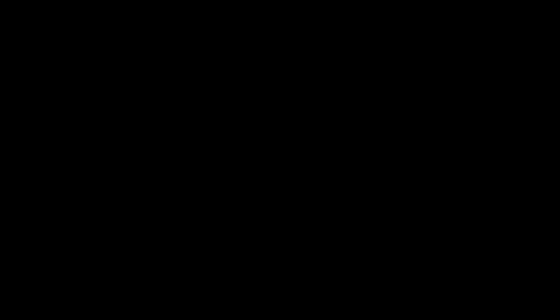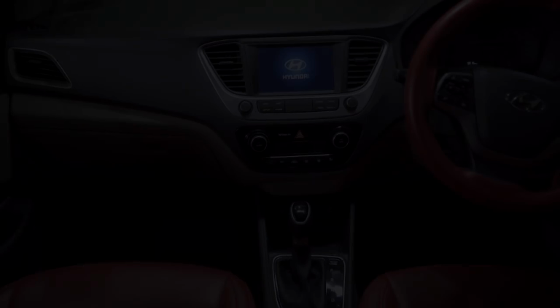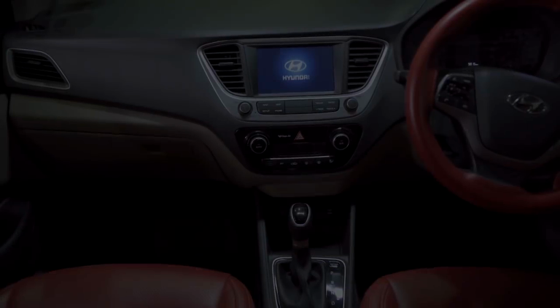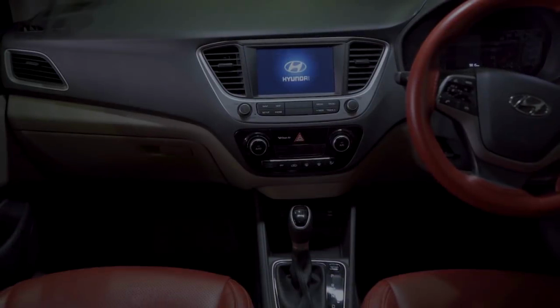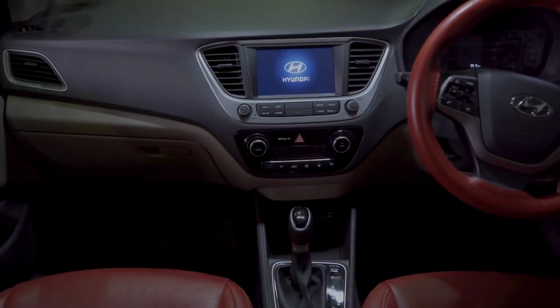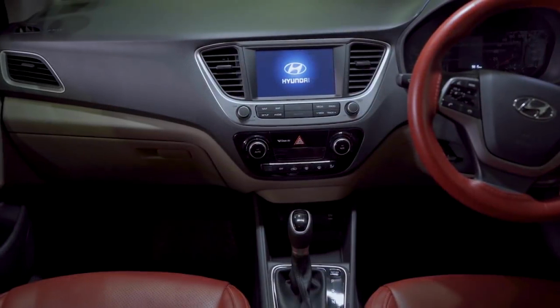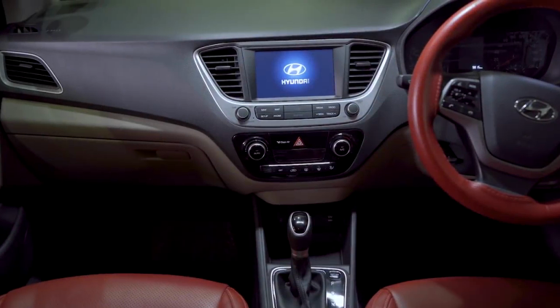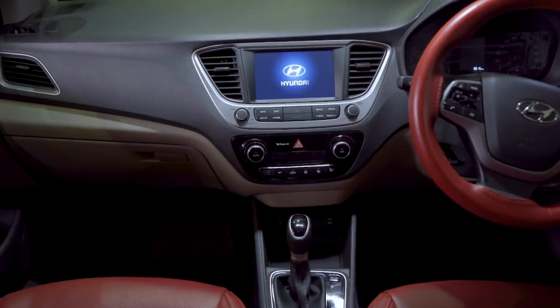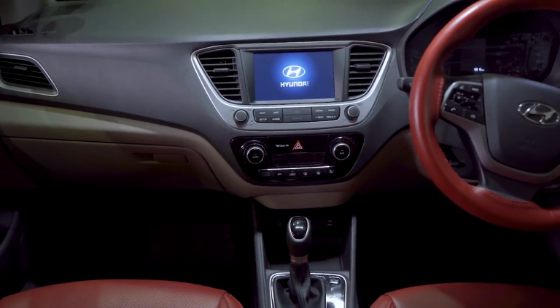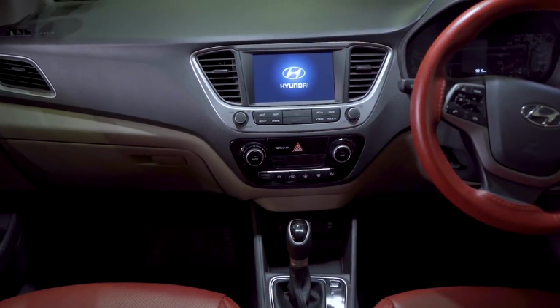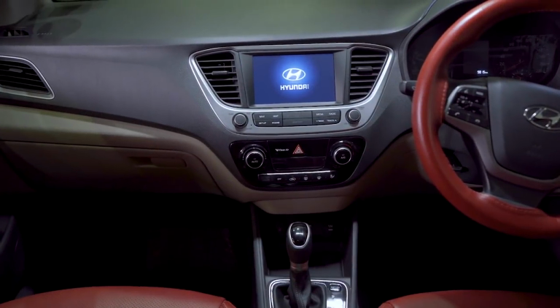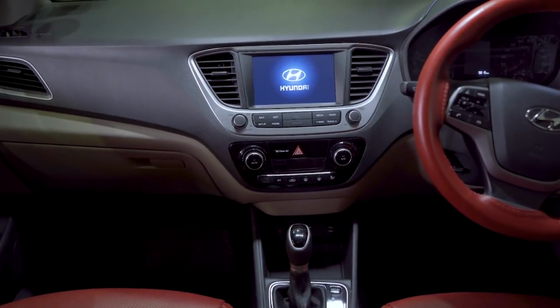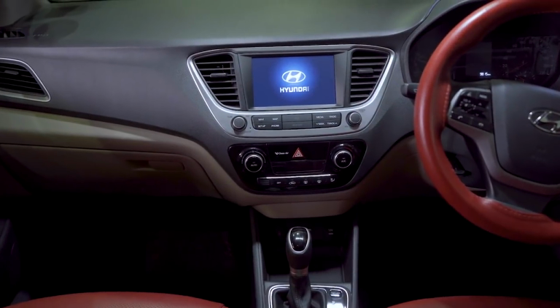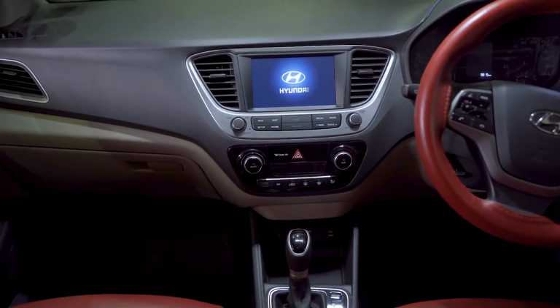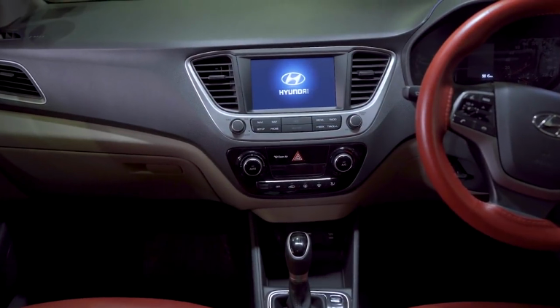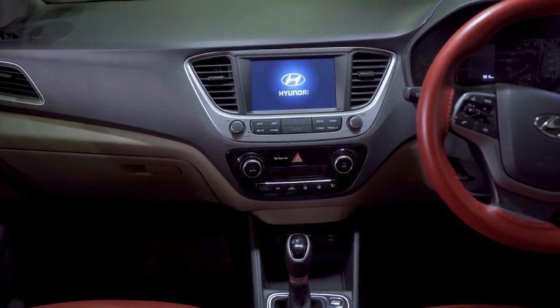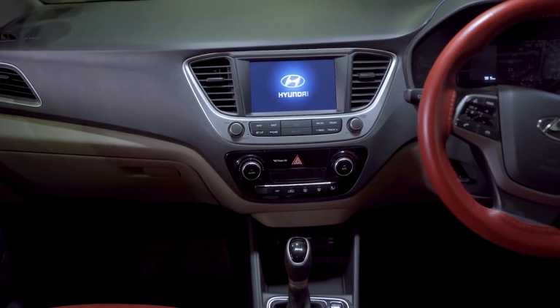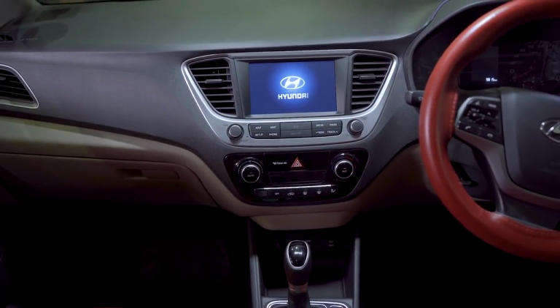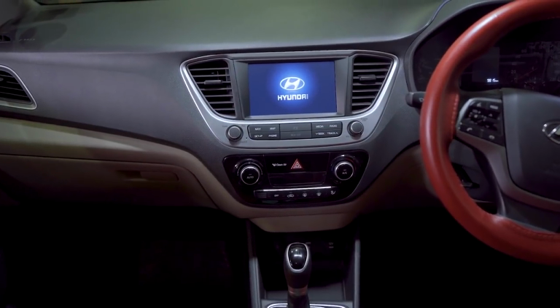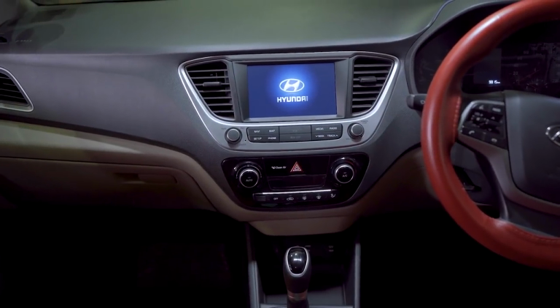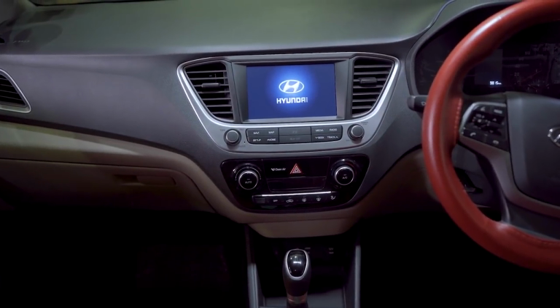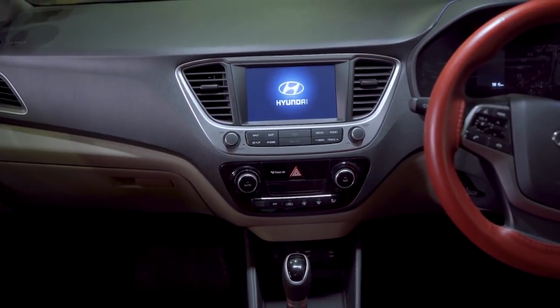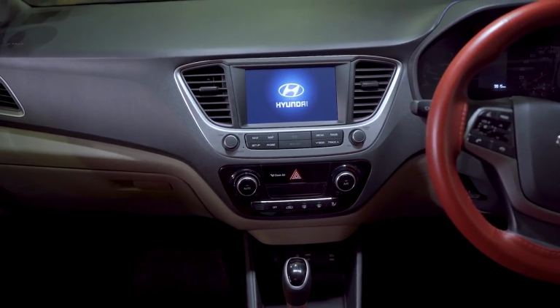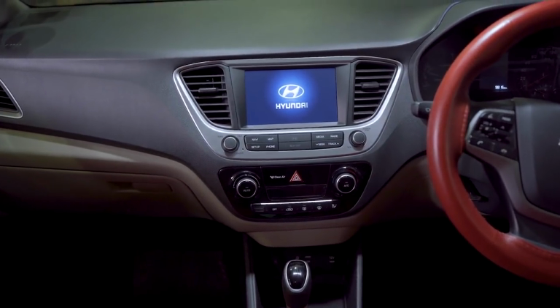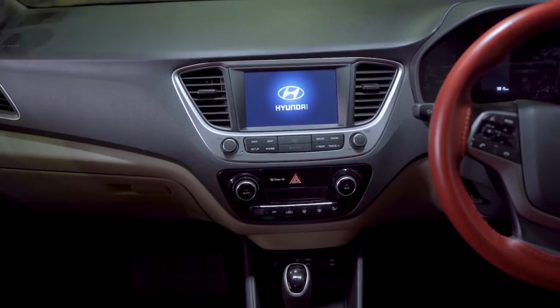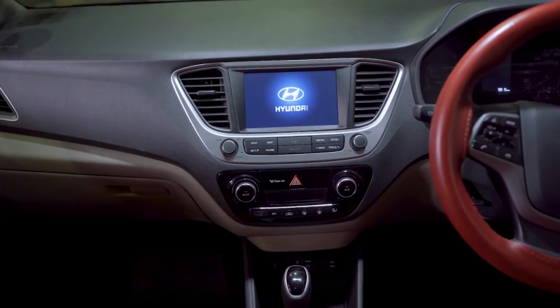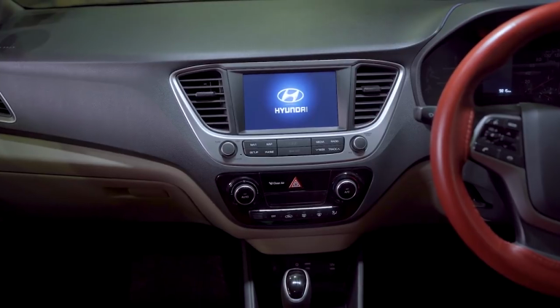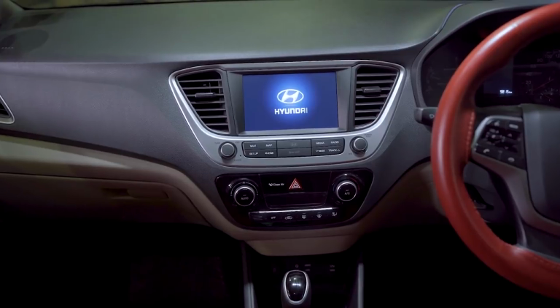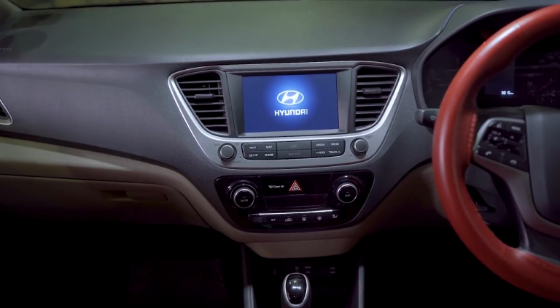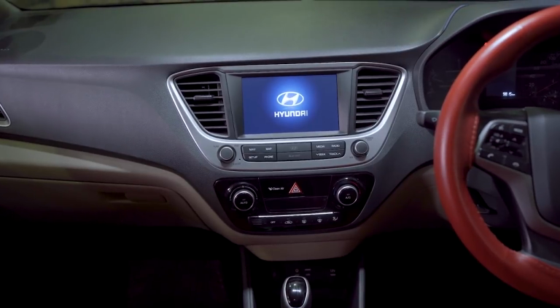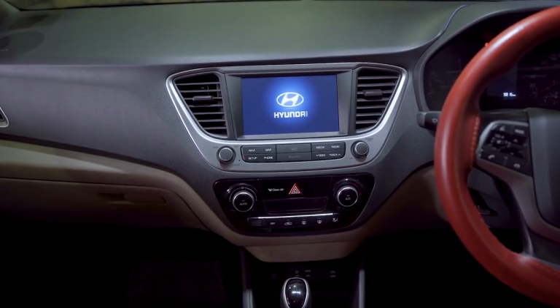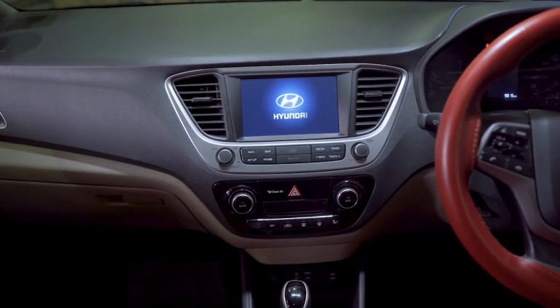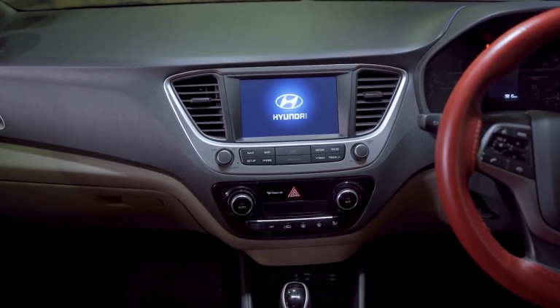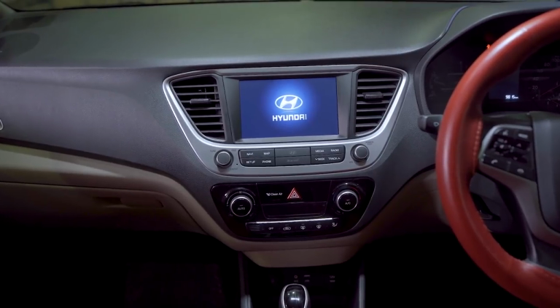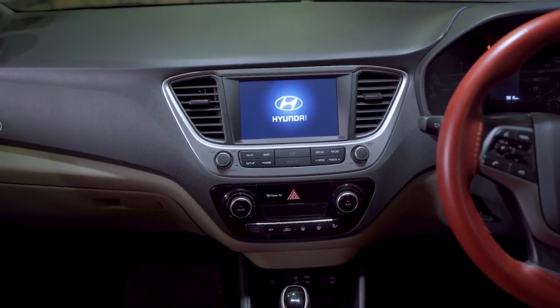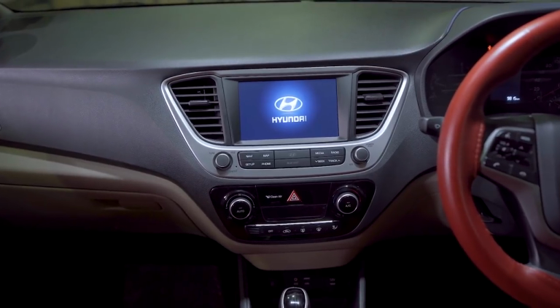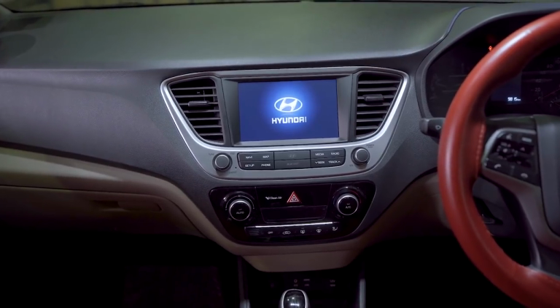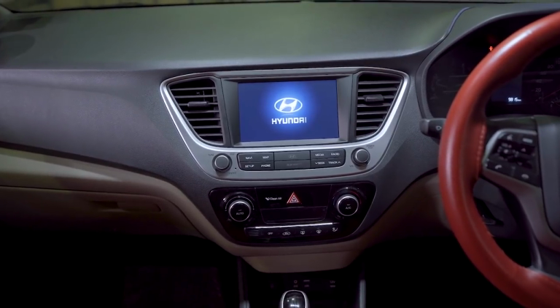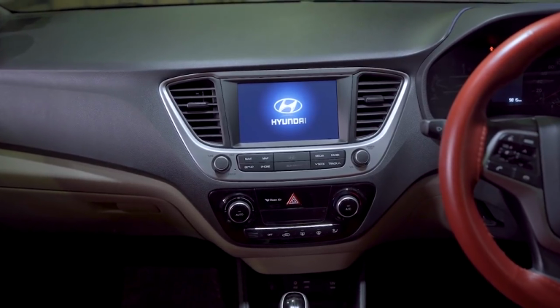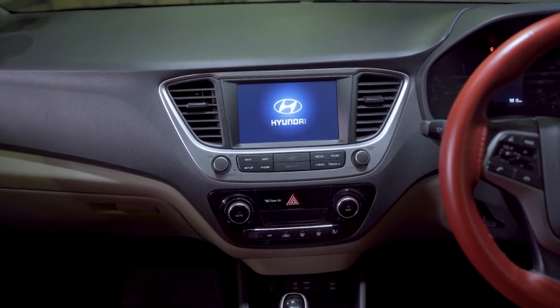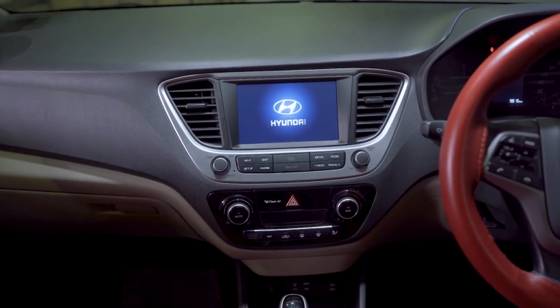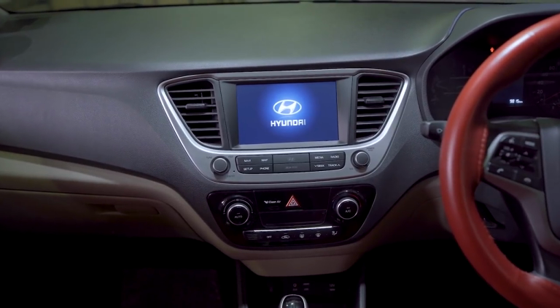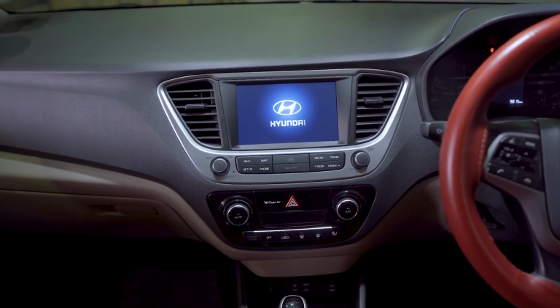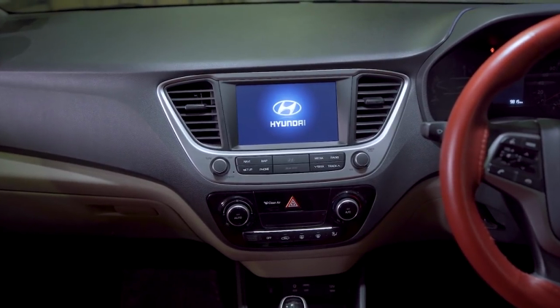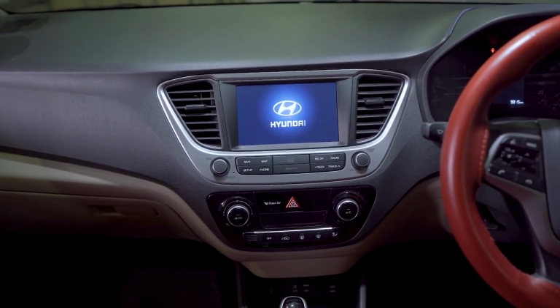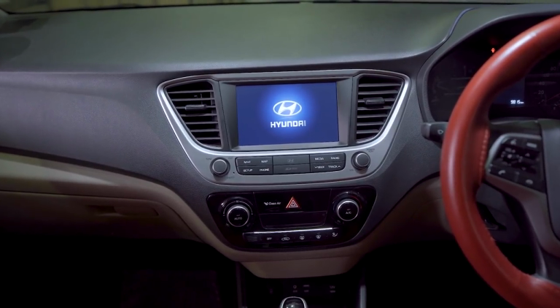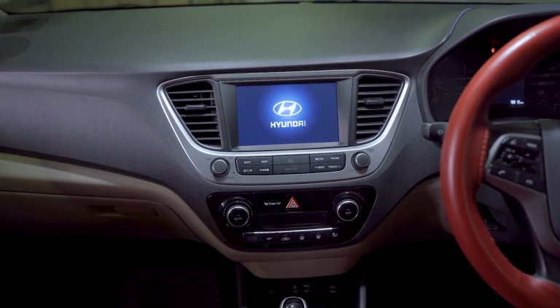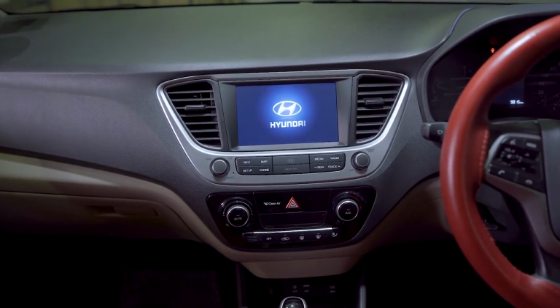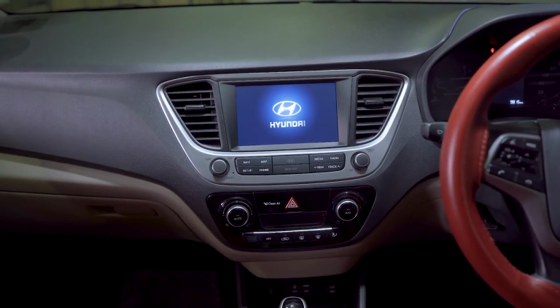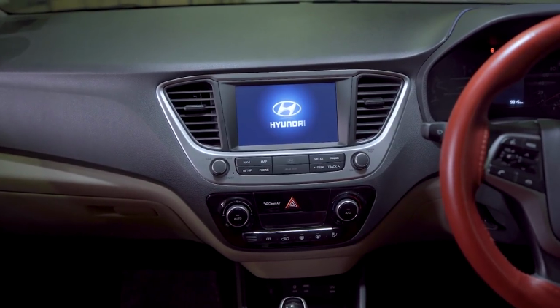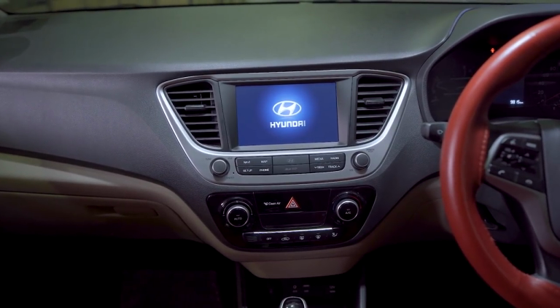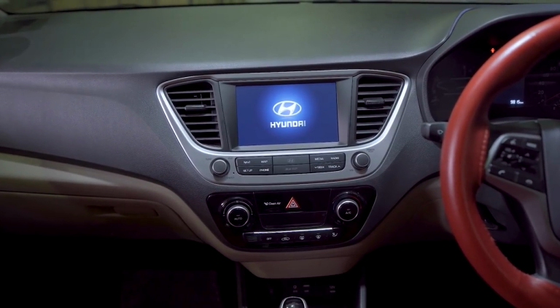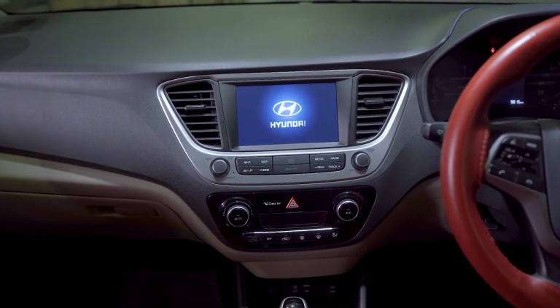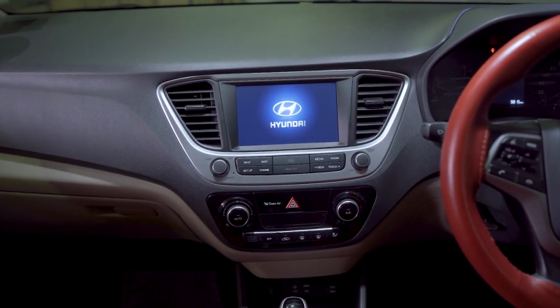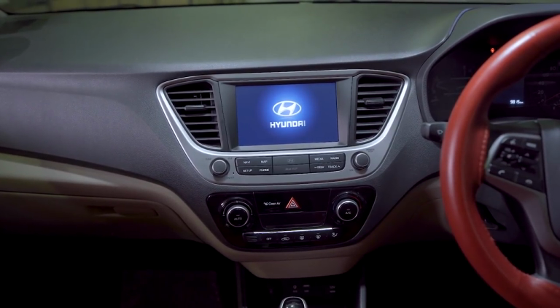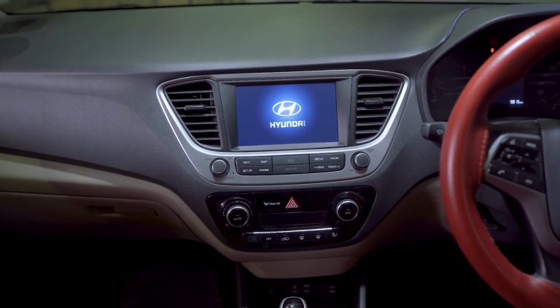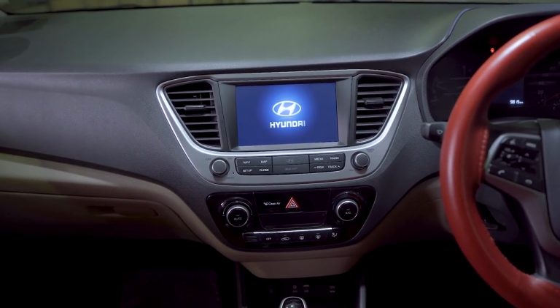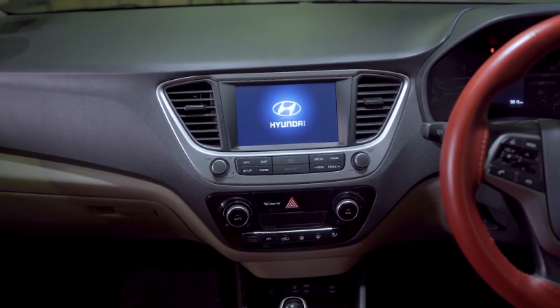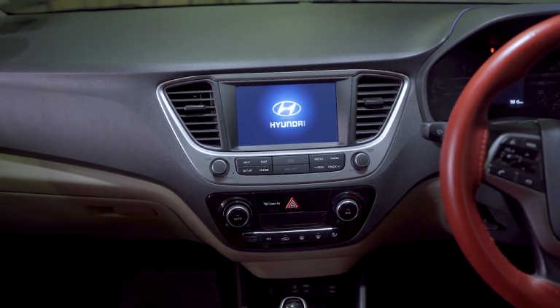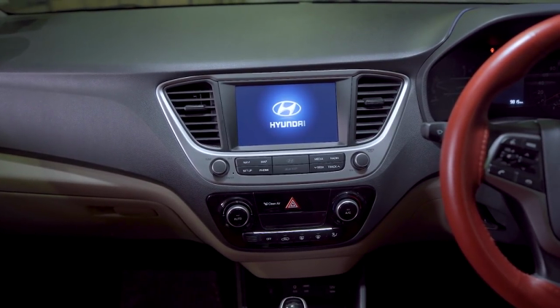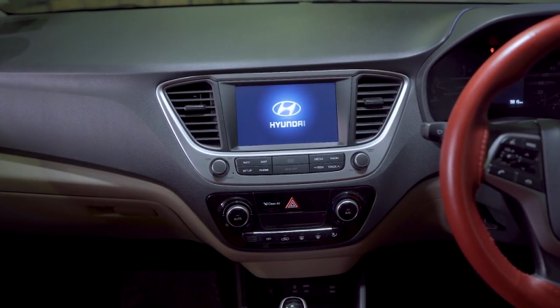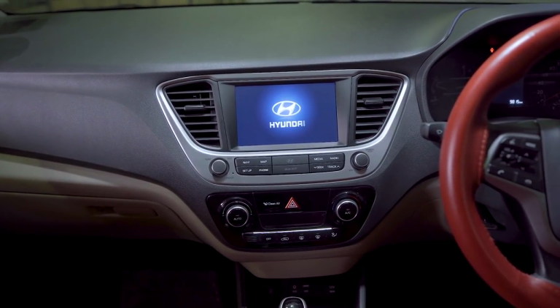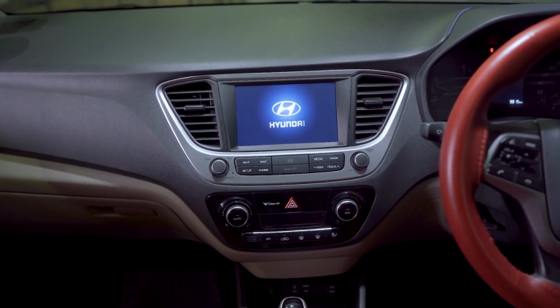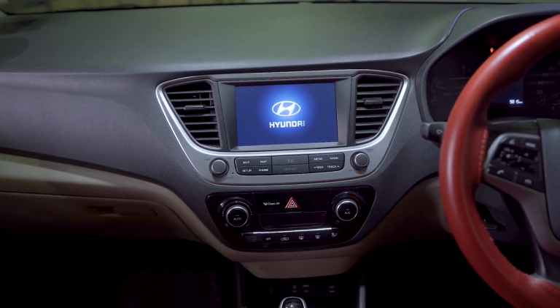Hope the information in this video was helpful. Thank you for being a part of the Hyundai family.